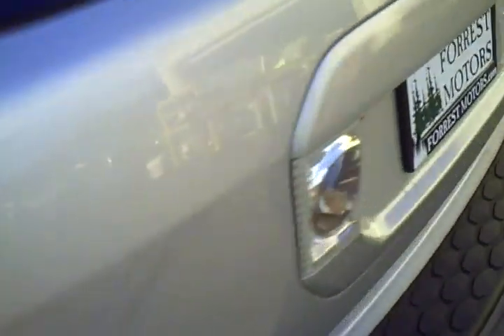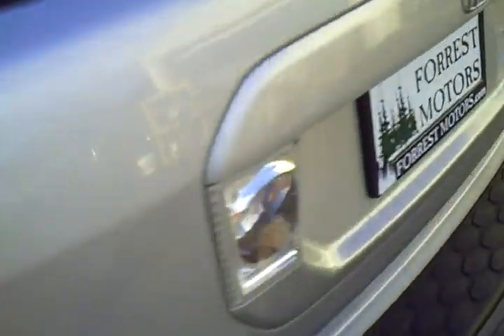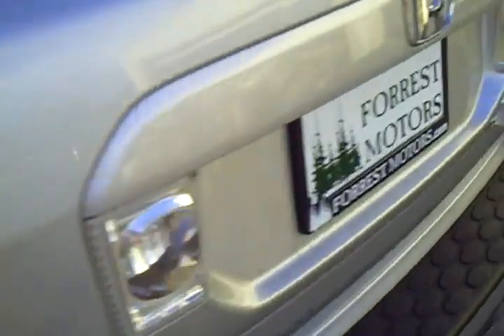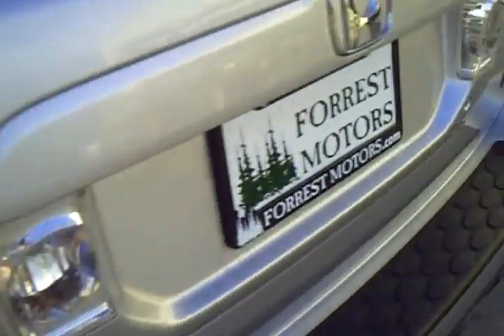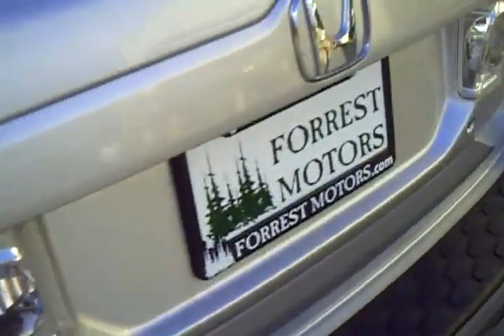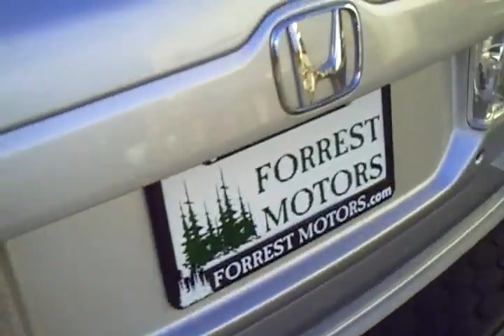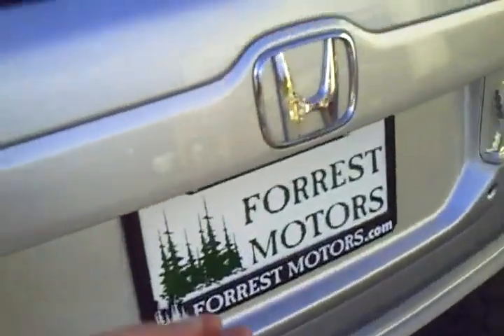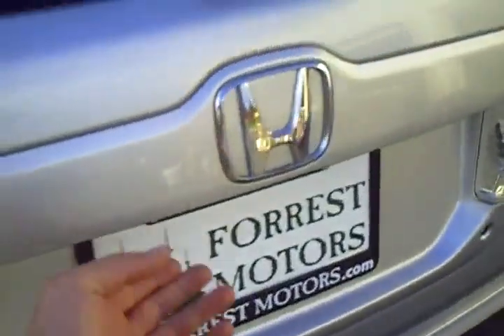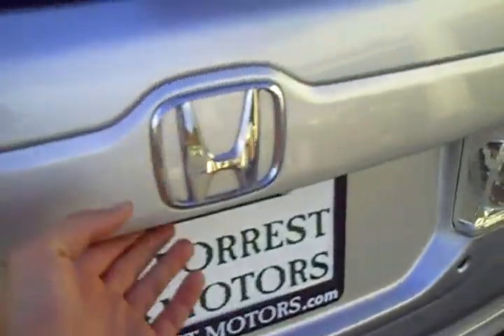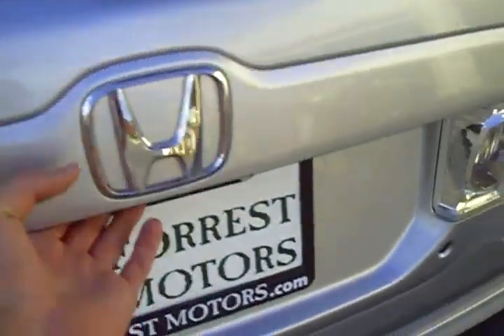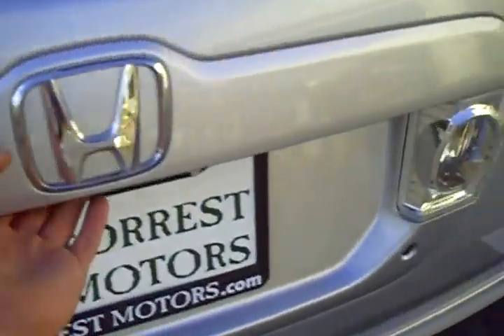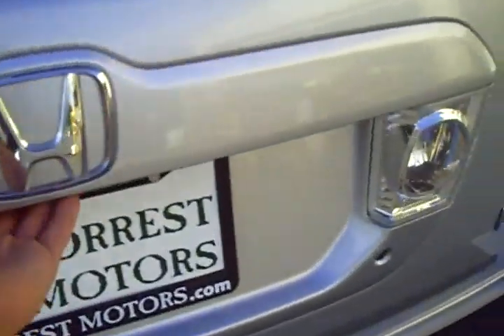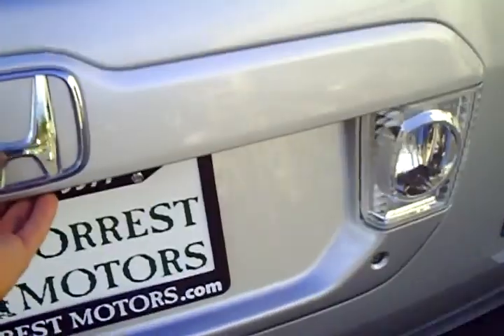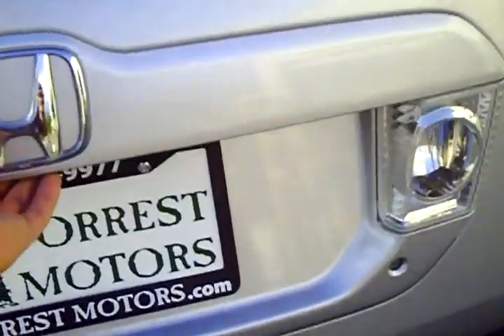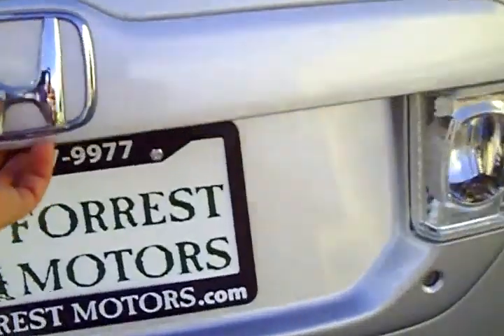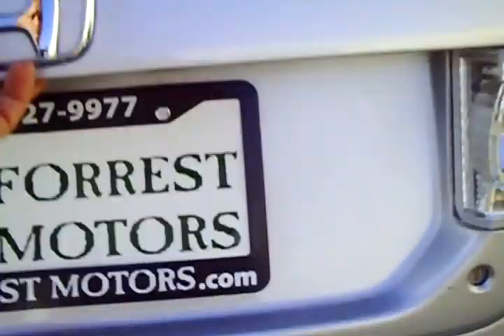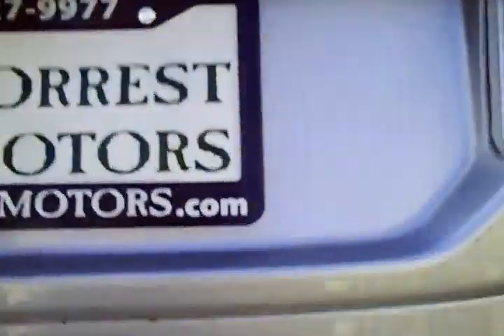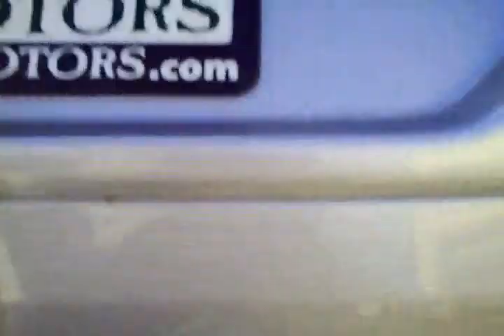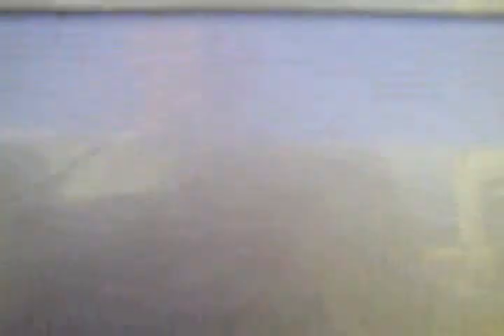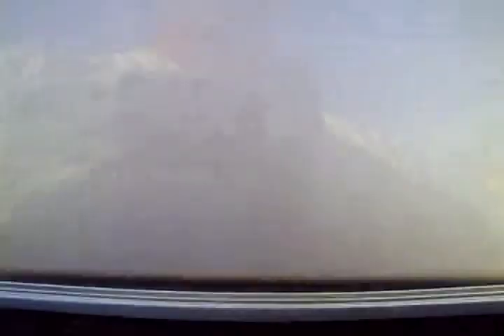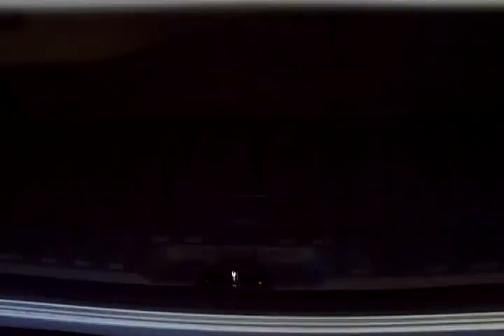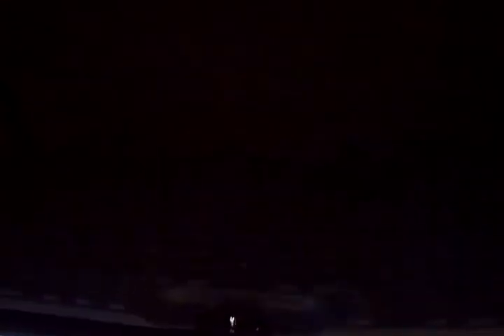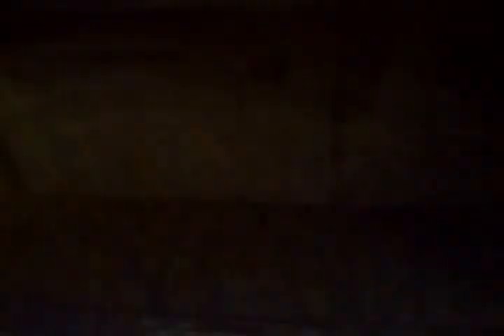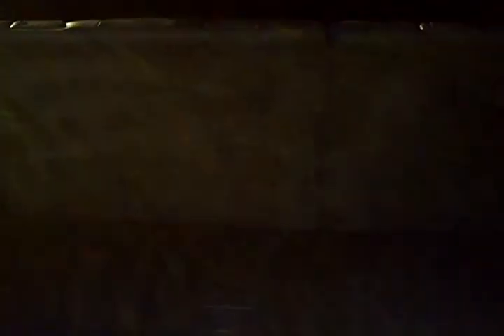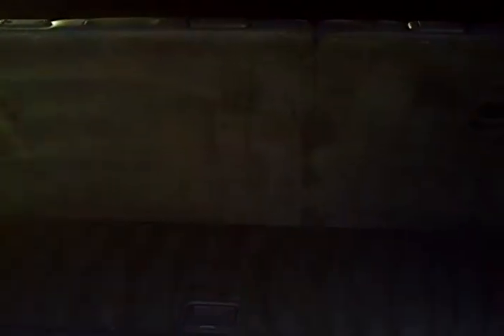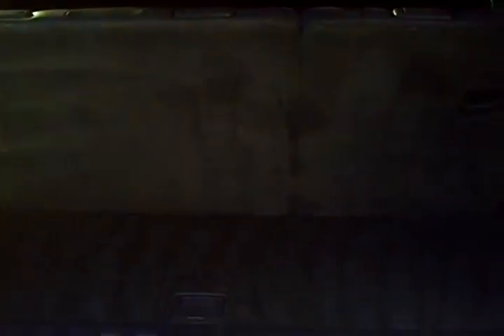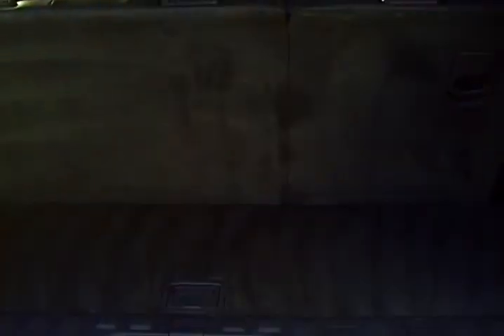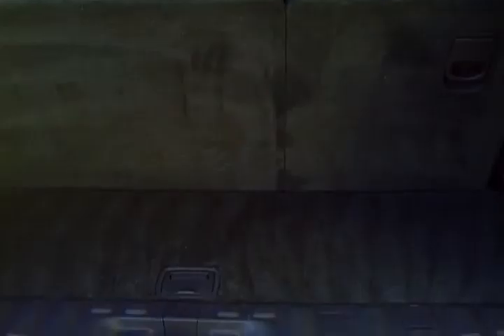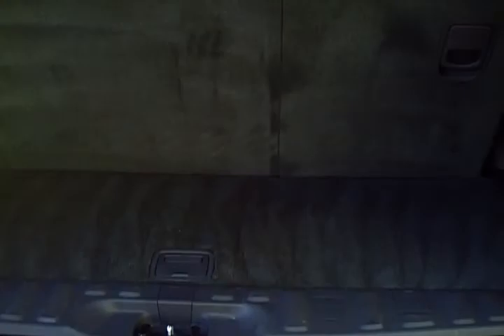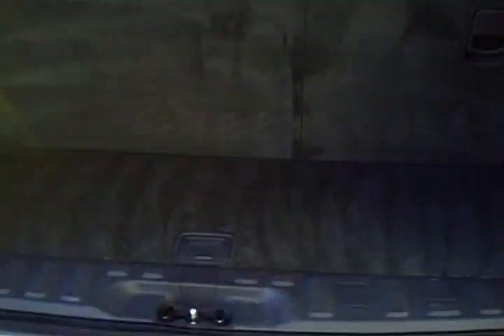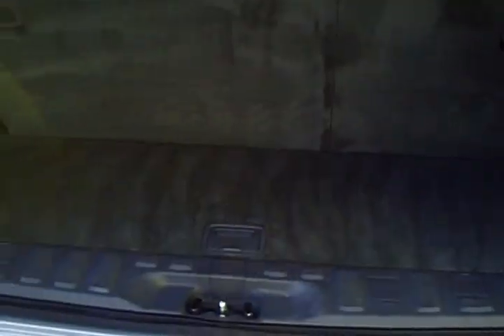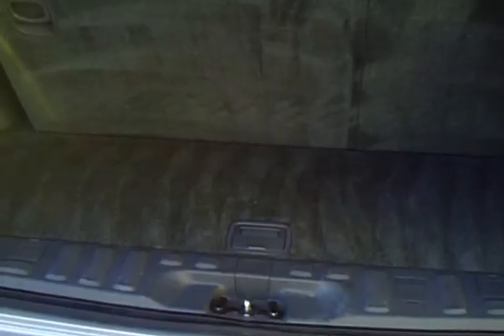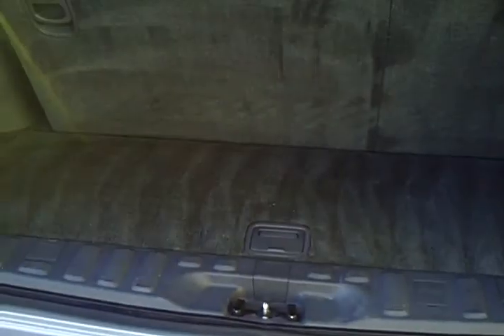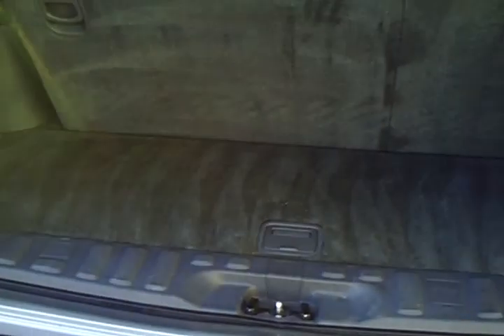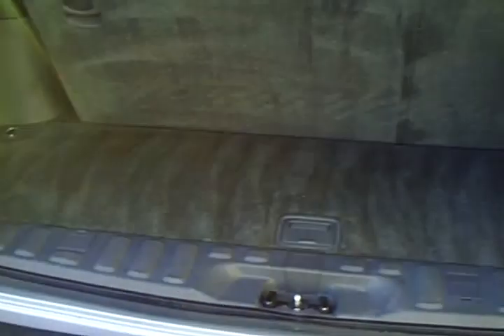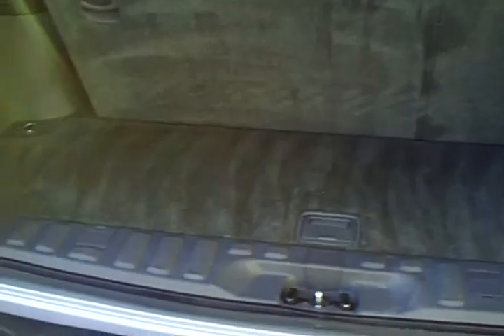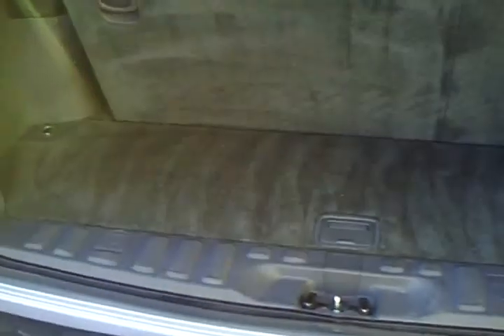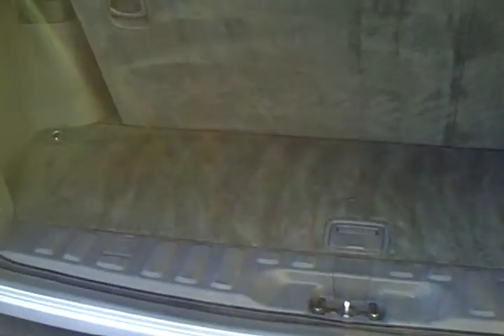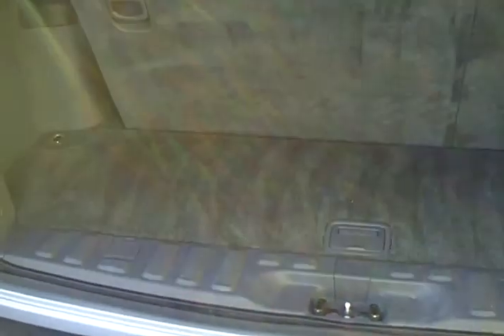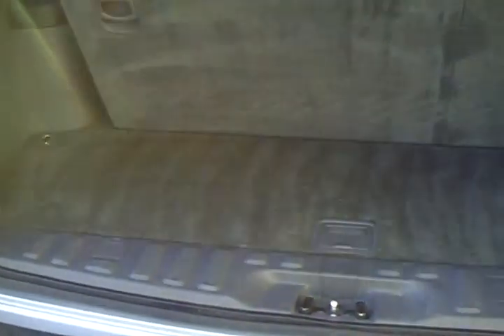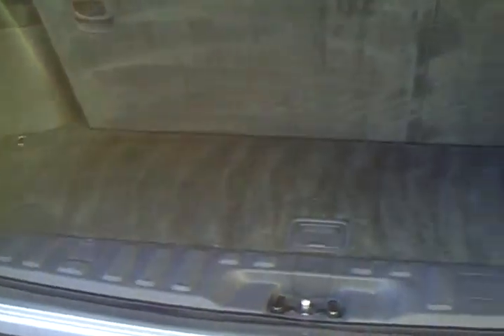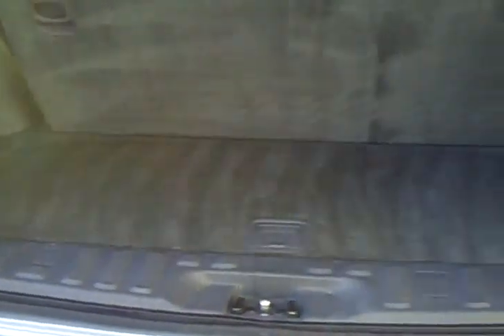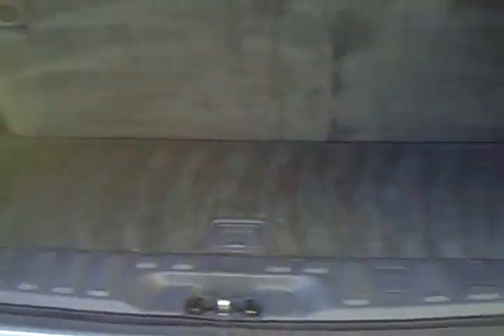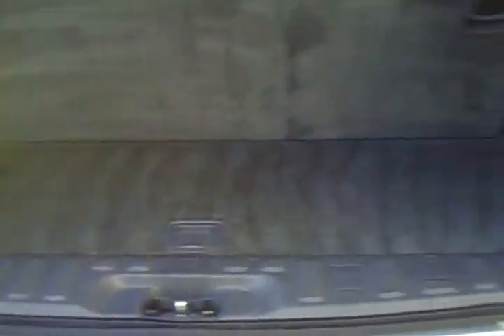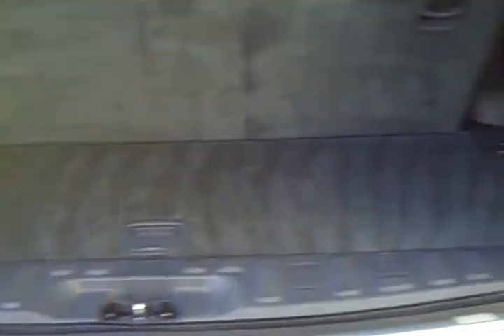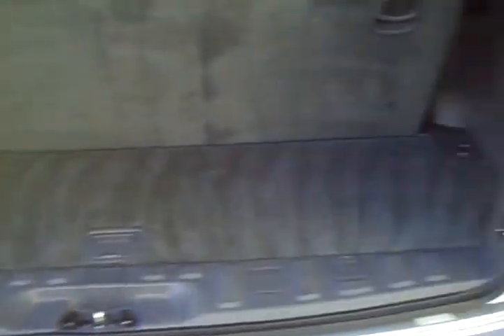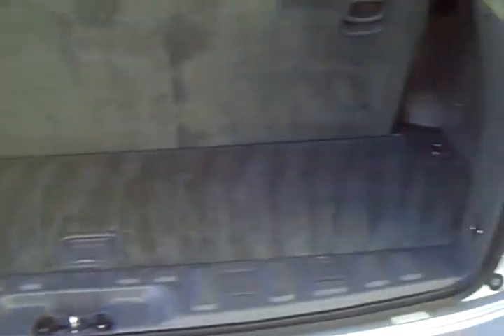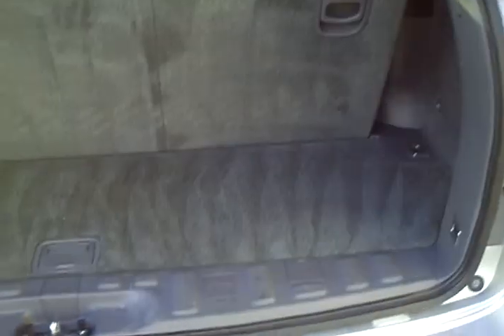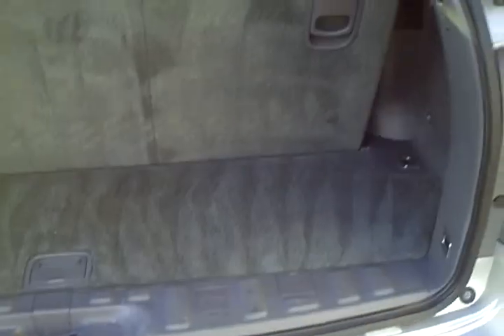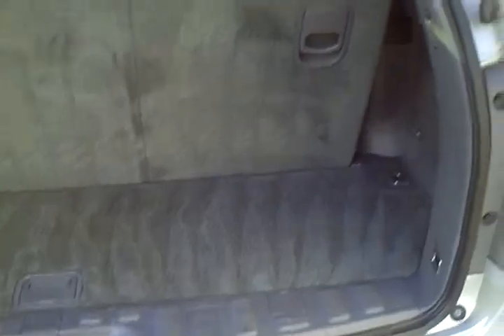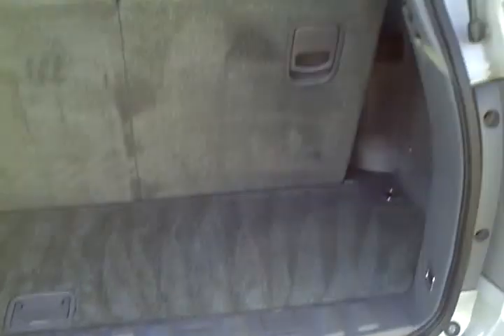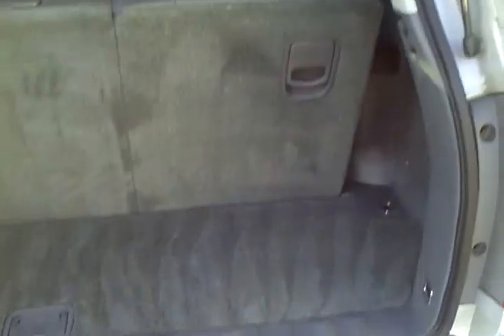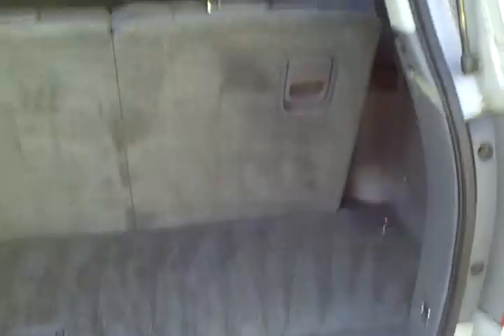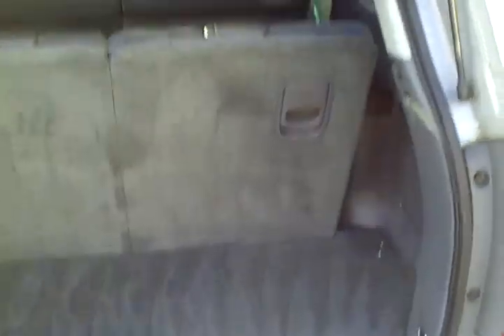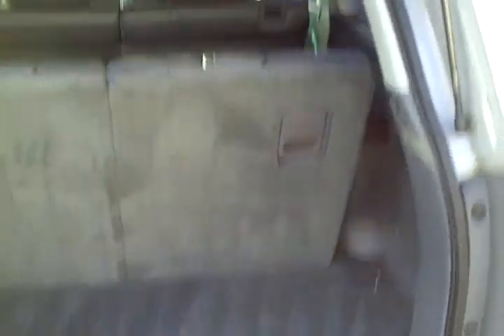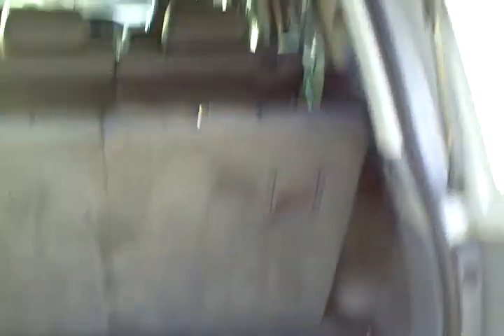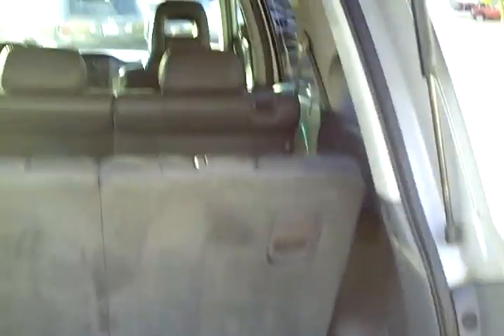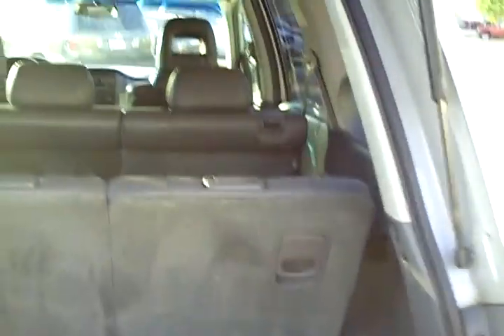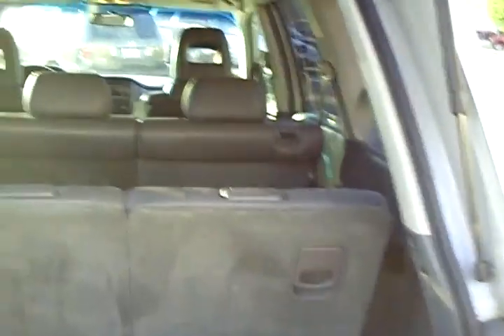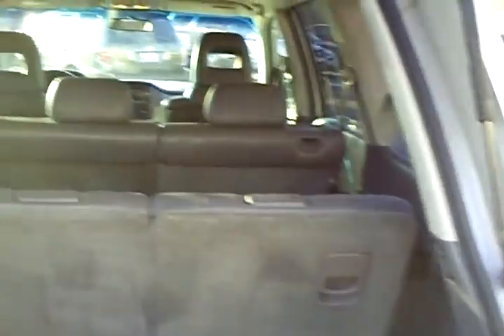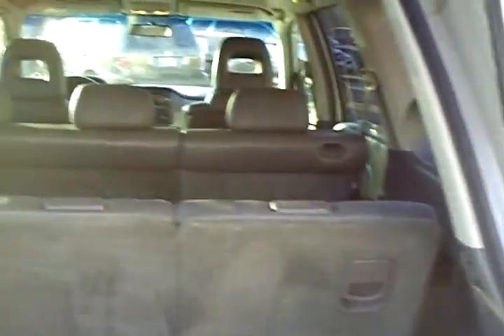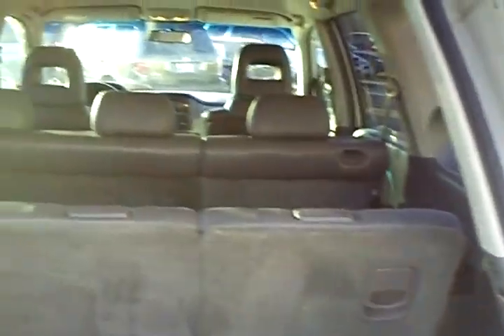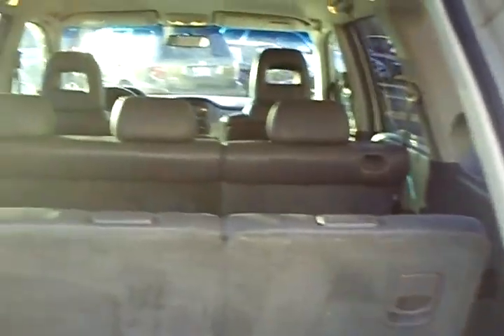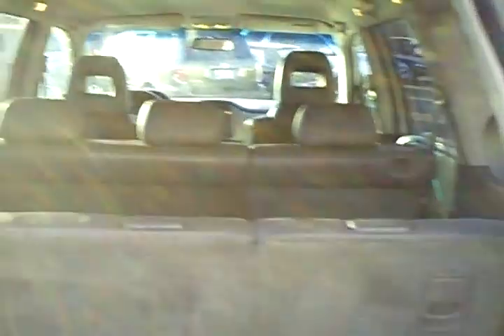Let's open up the back hatch and take a quick peek. Back here it looks excellent — beautiful.